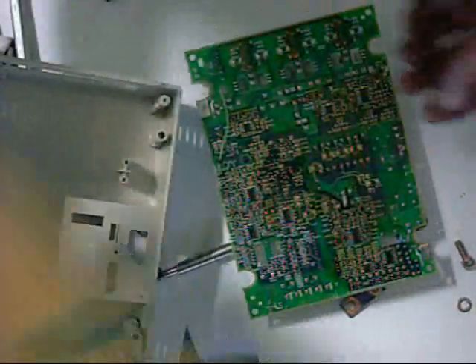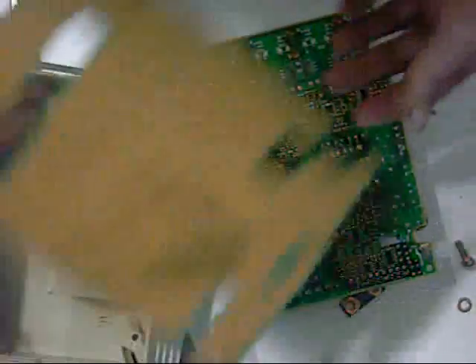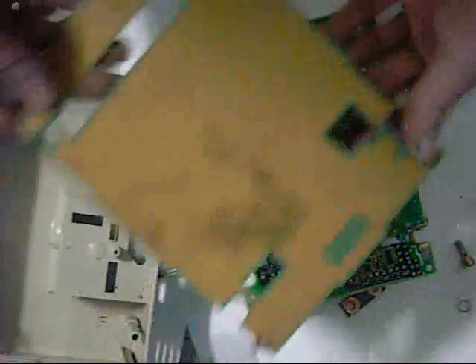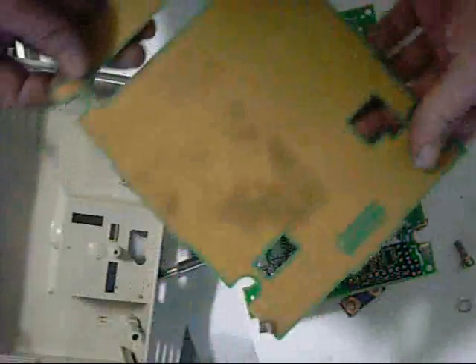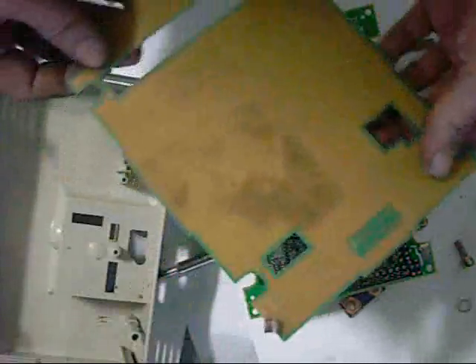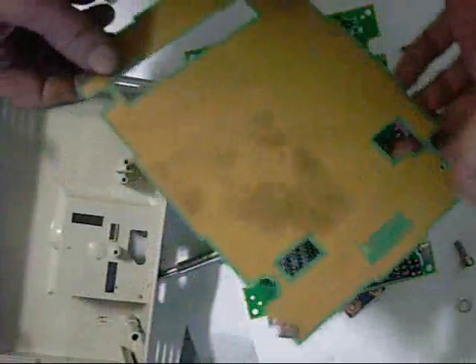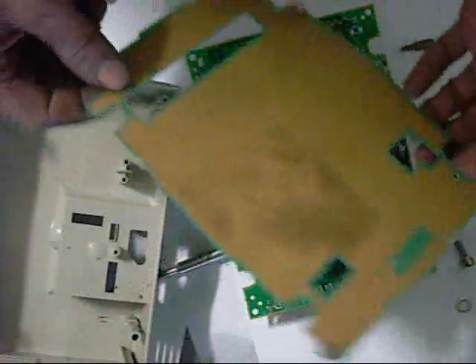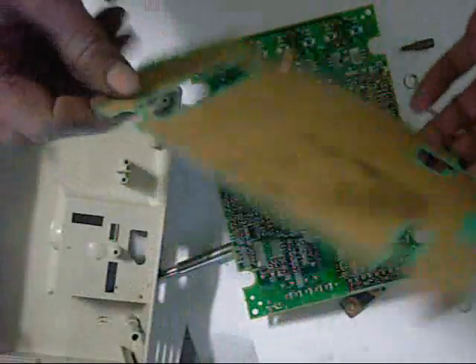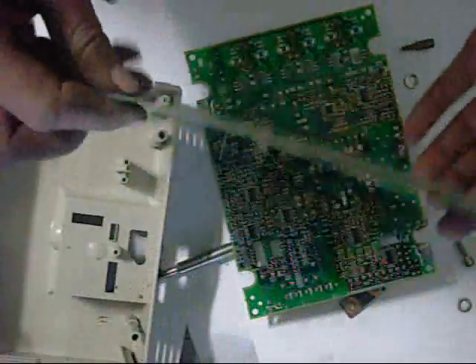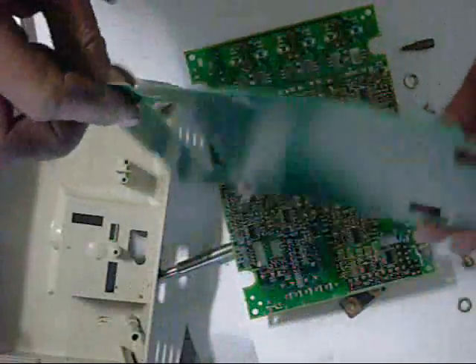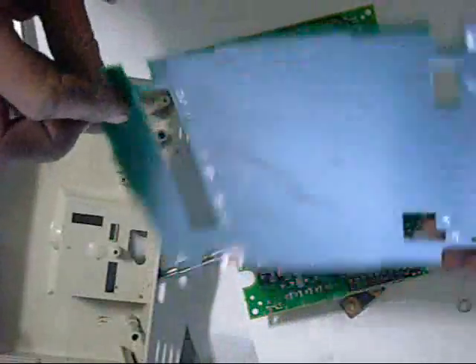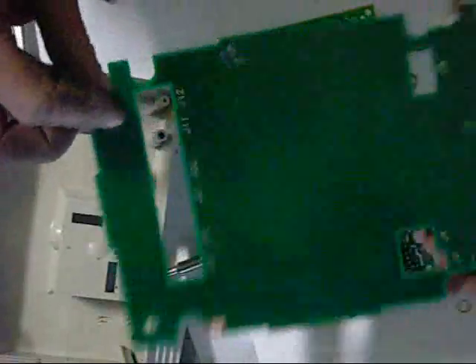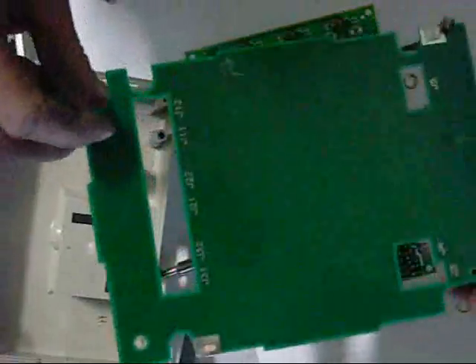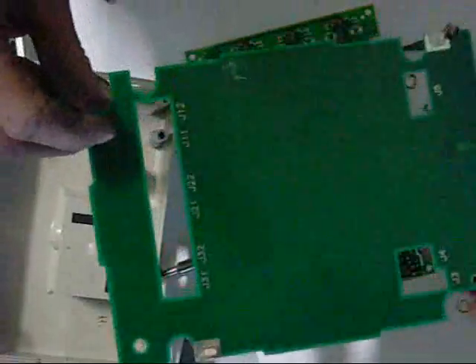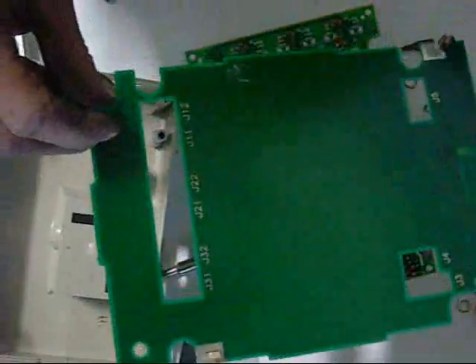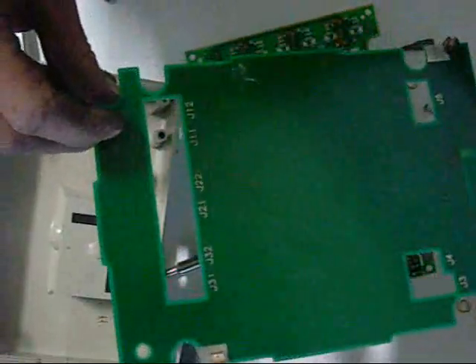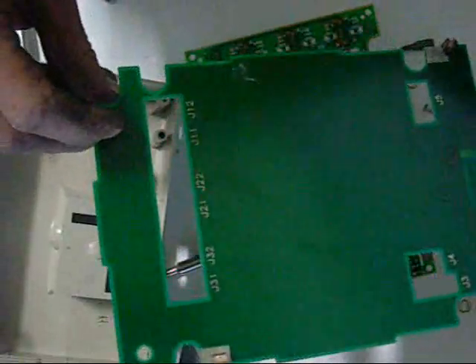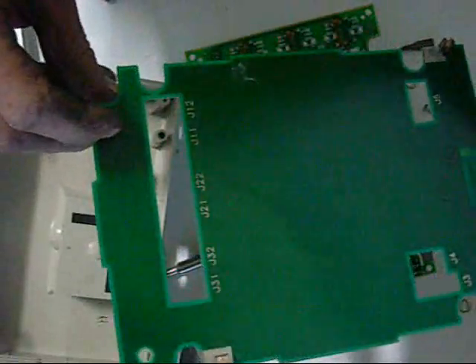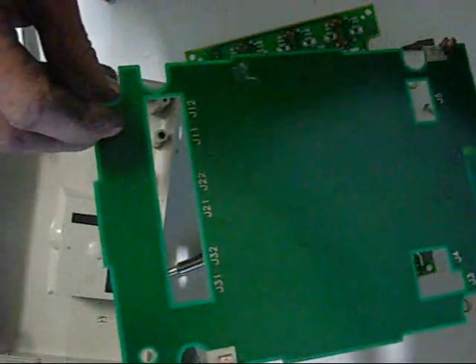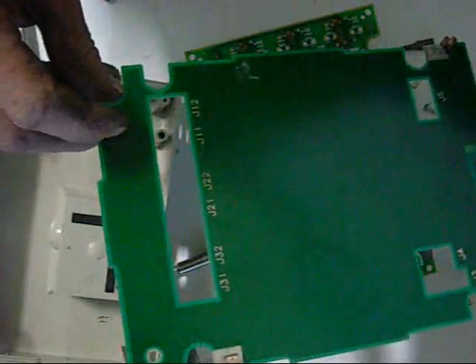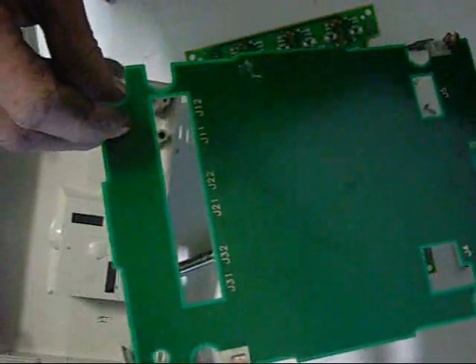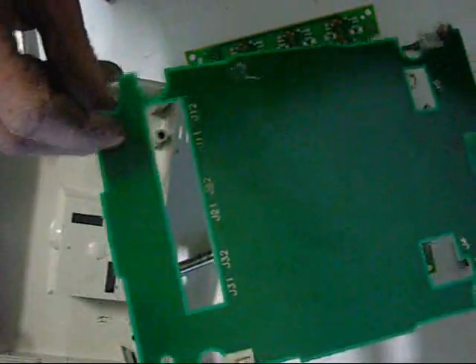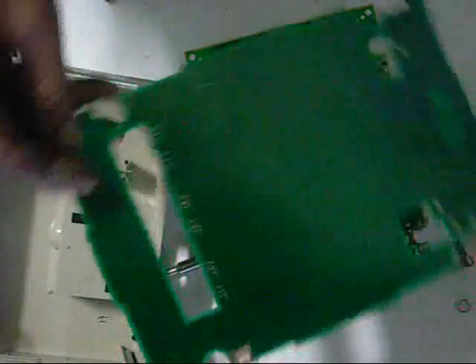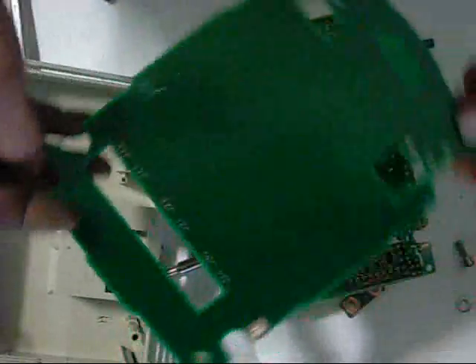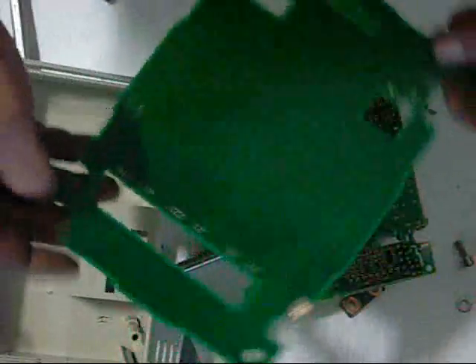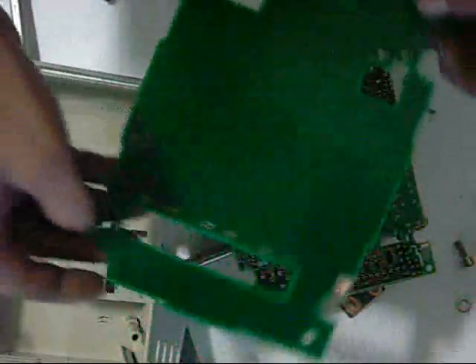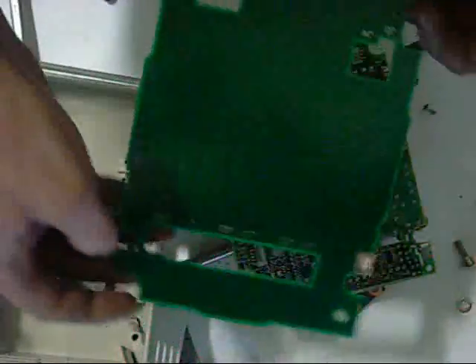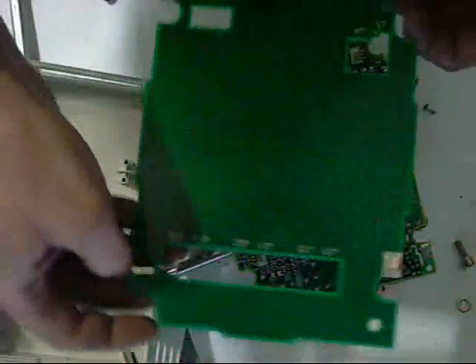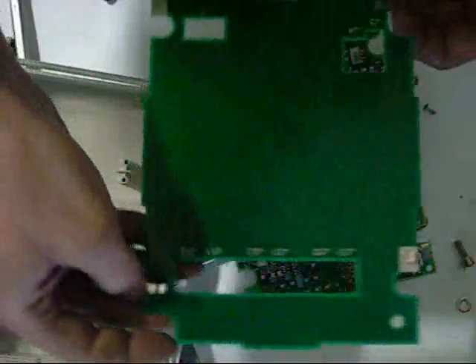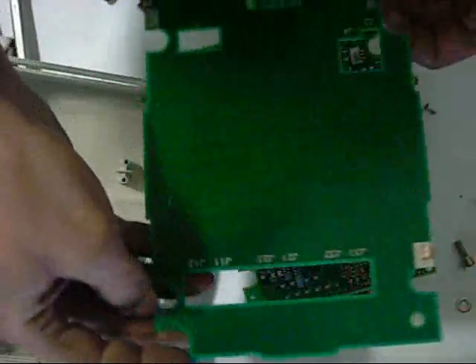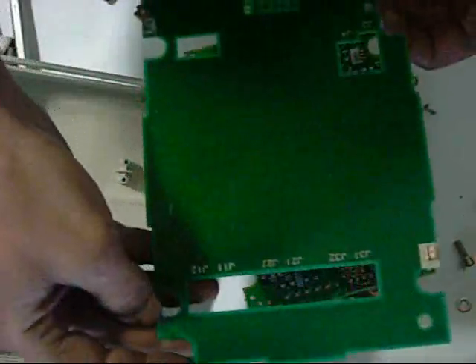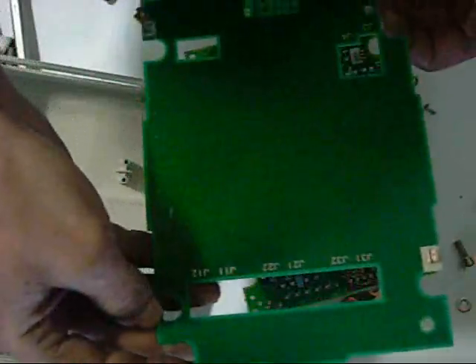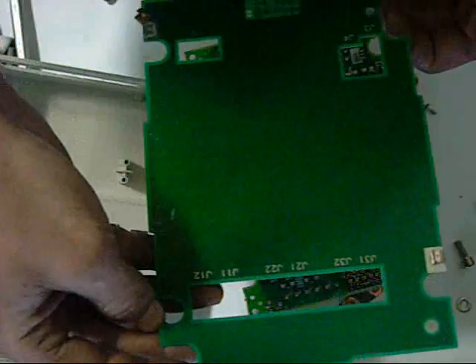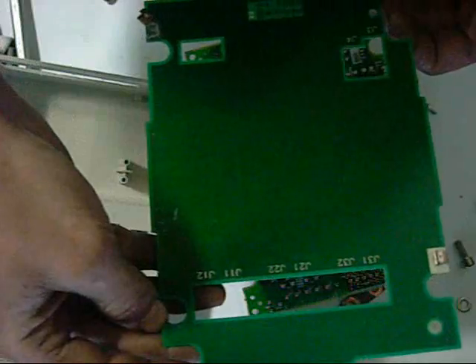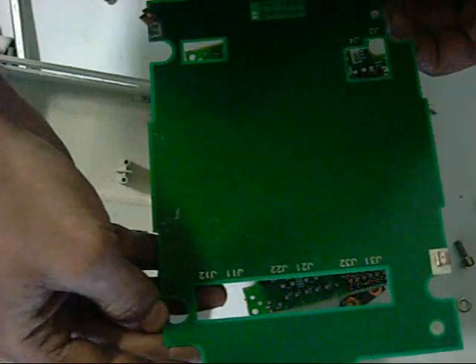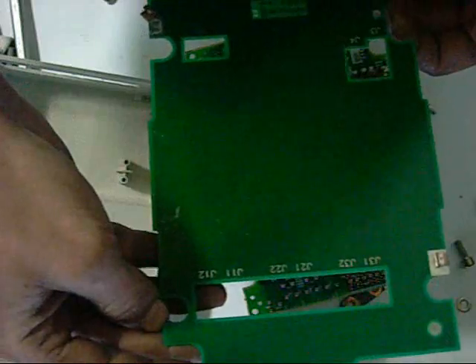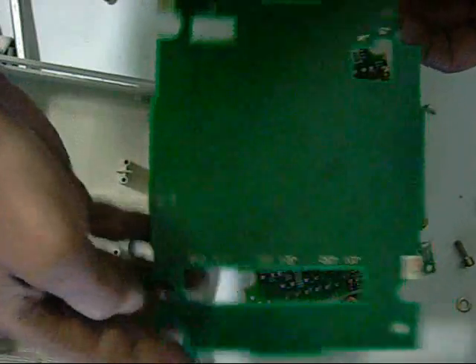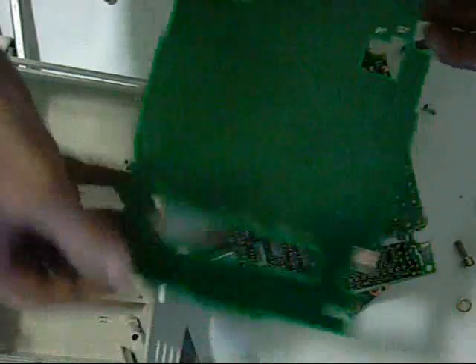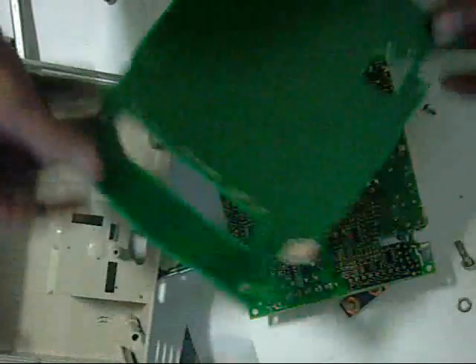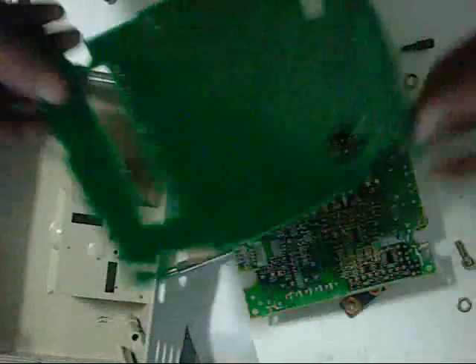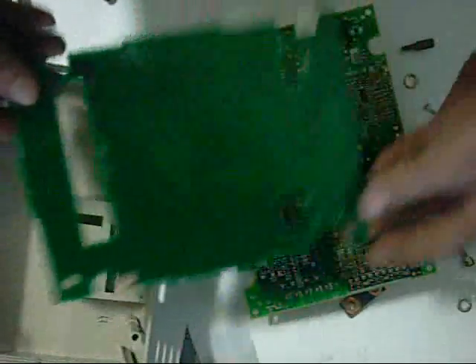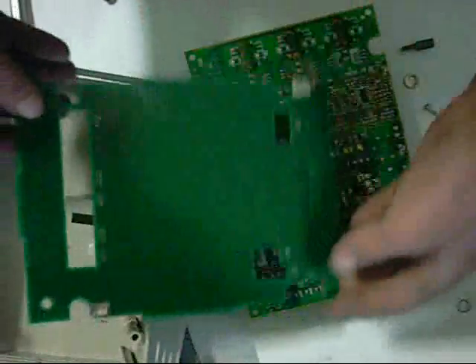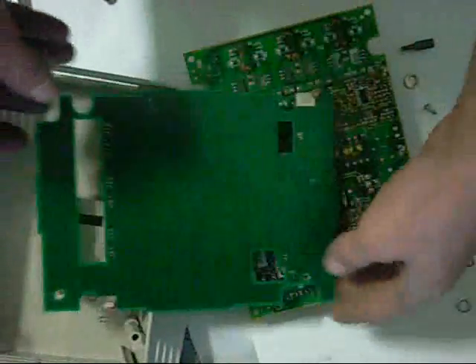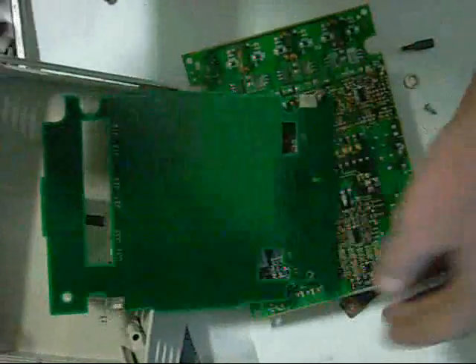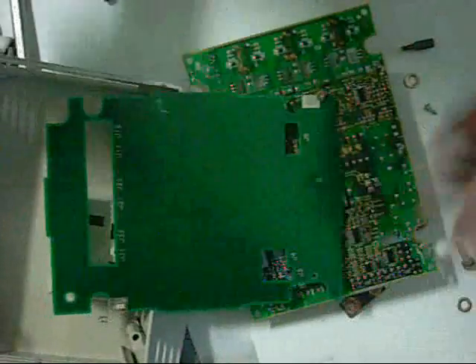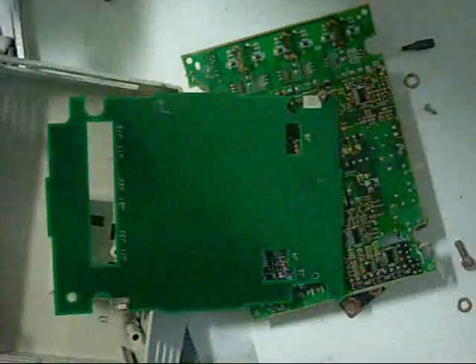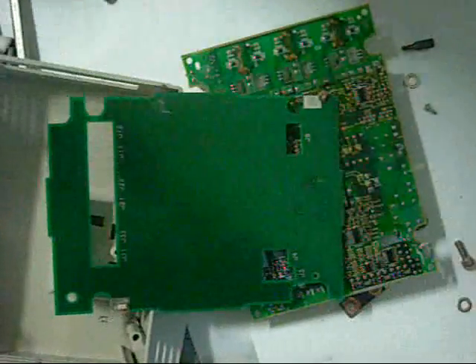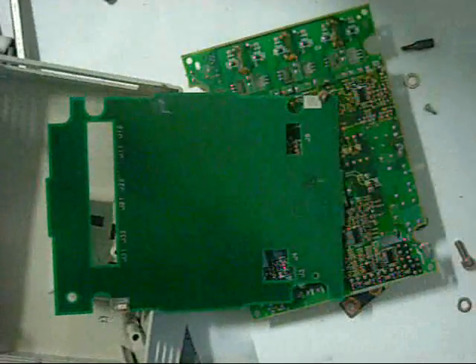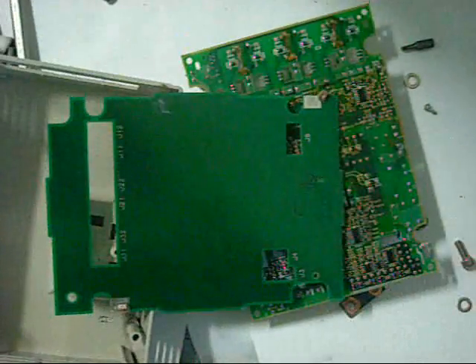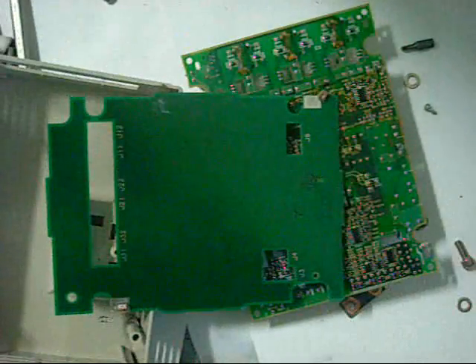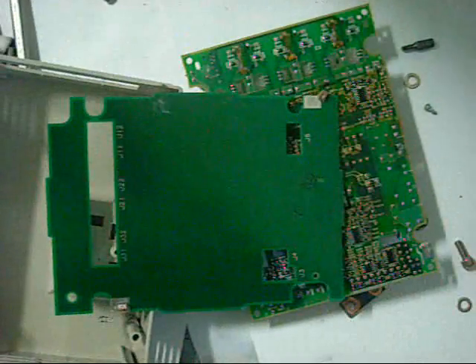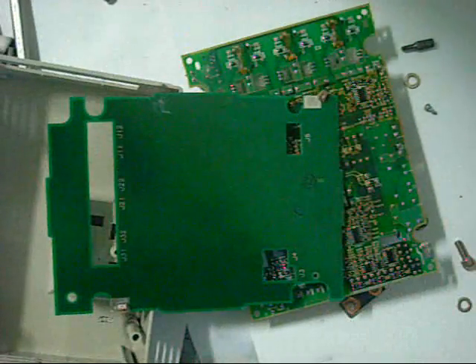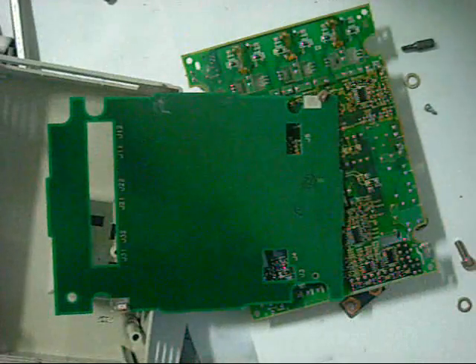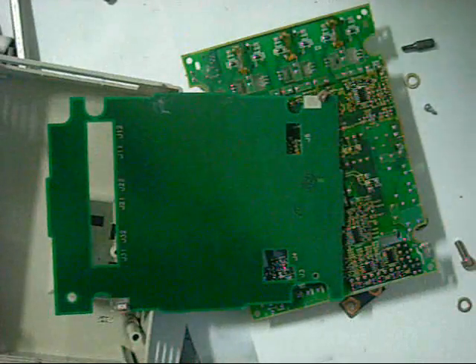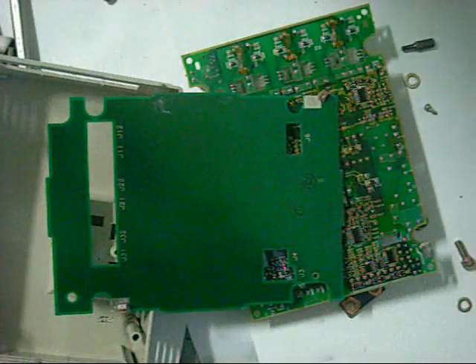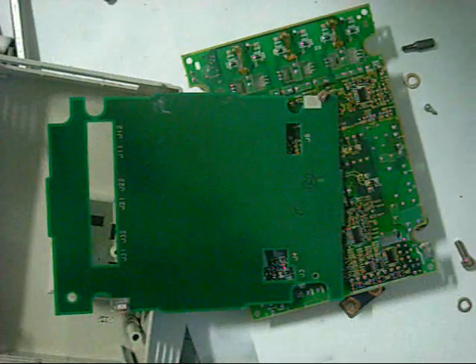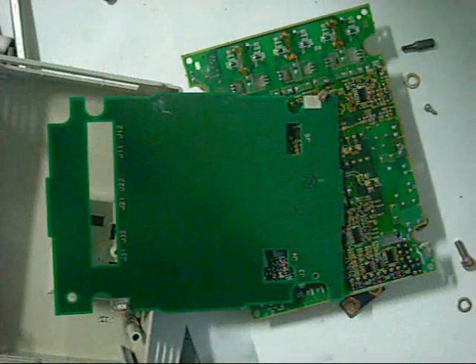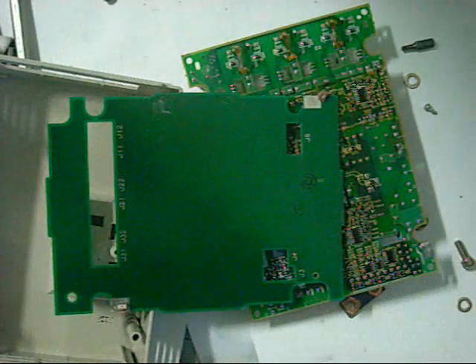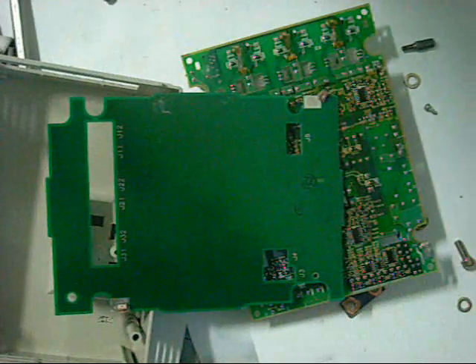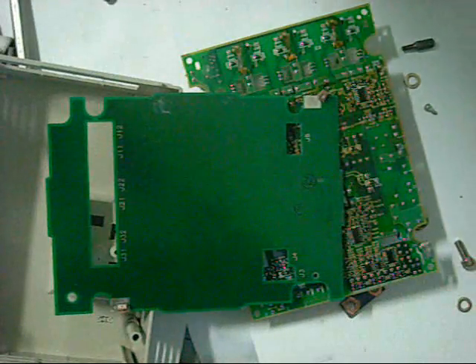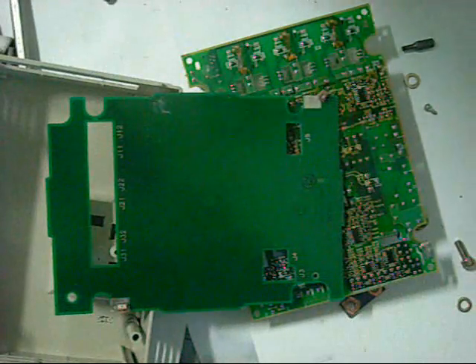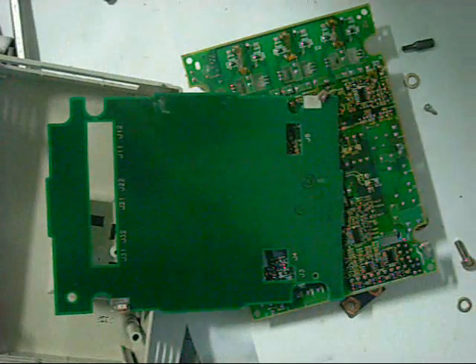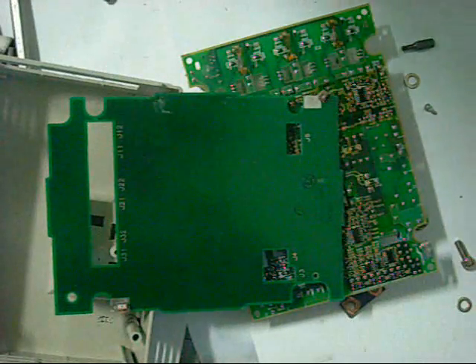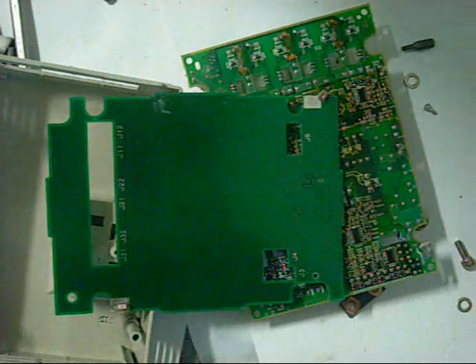There's nothing left — just another pile of bits. Hope you enjoyed it and thanks for watching.